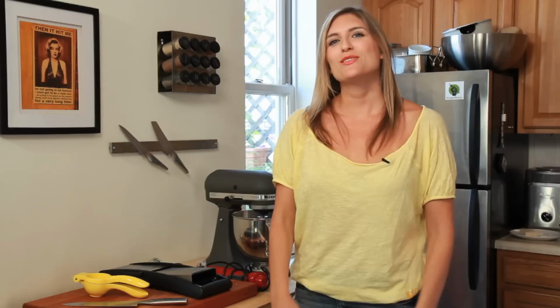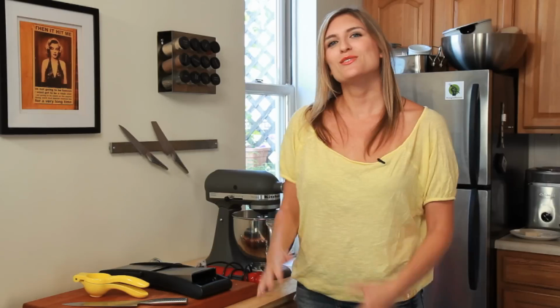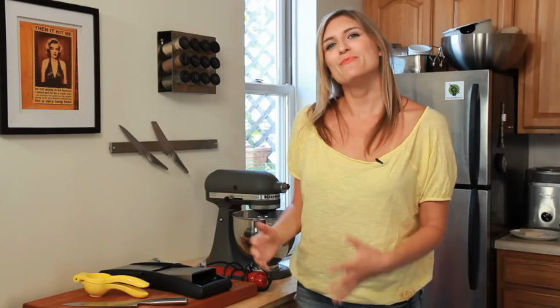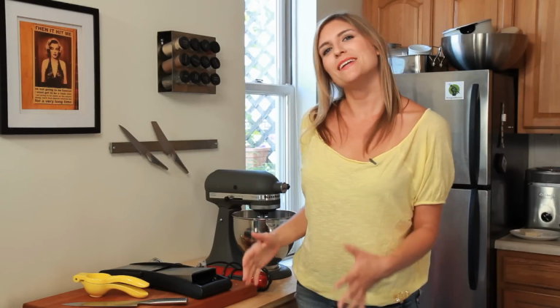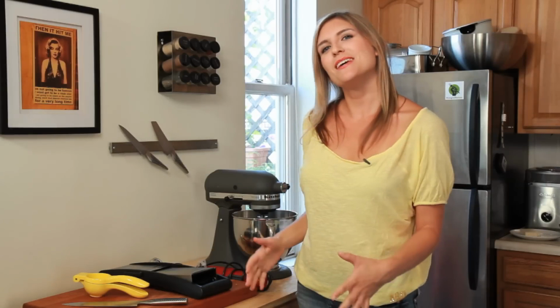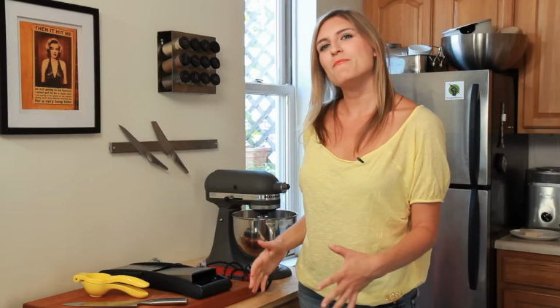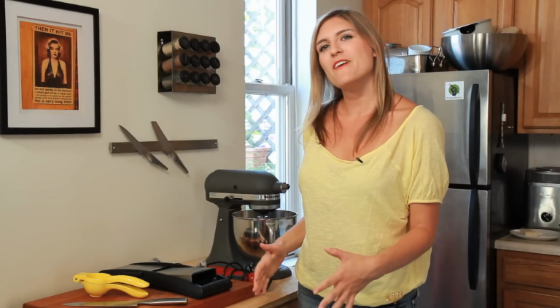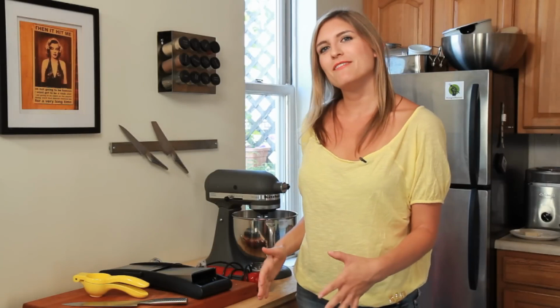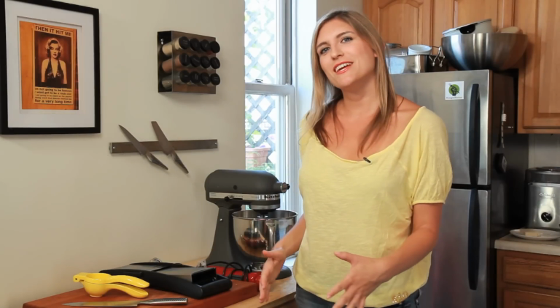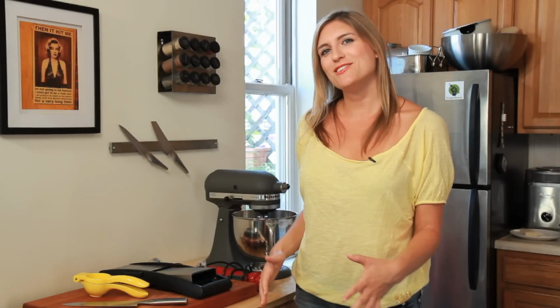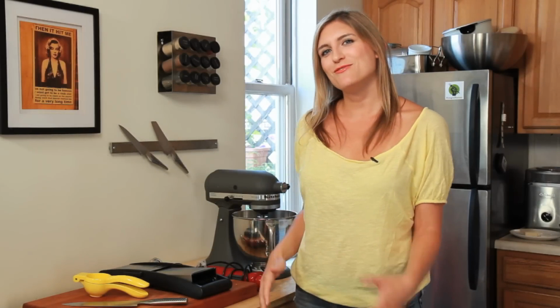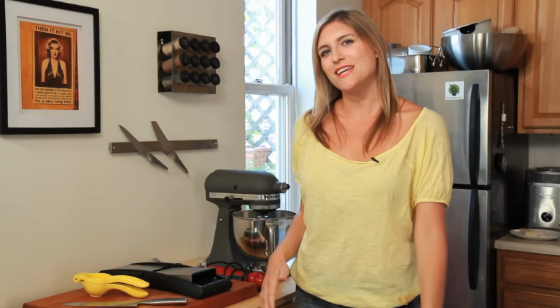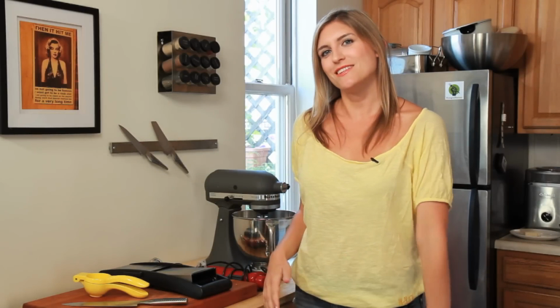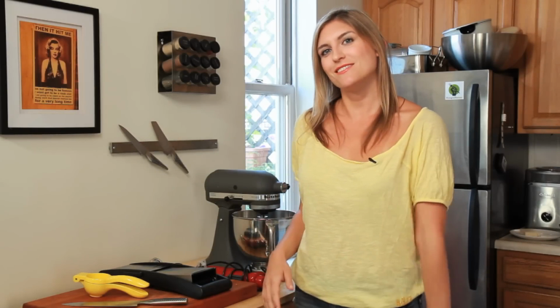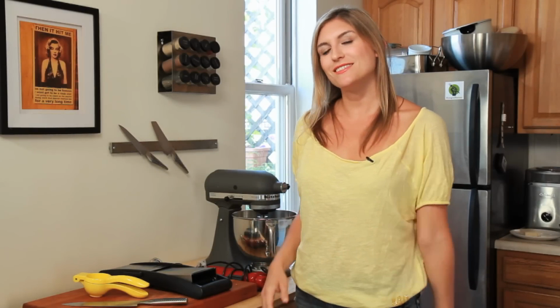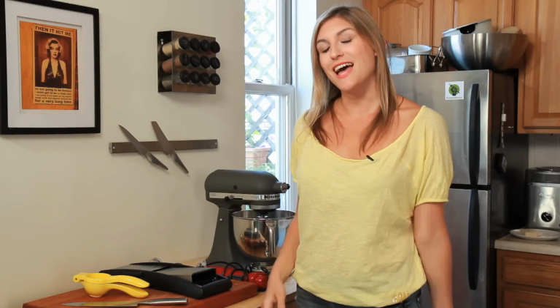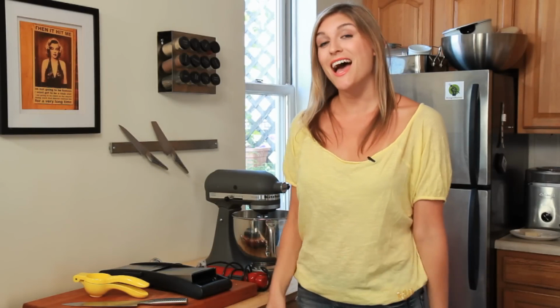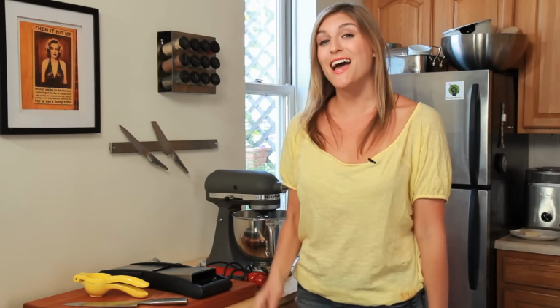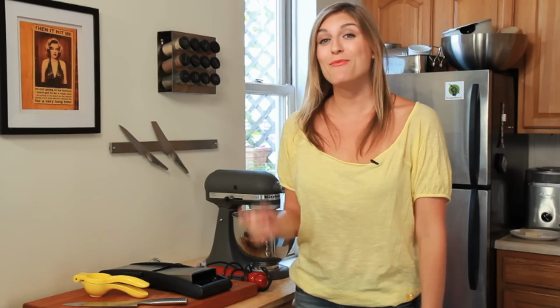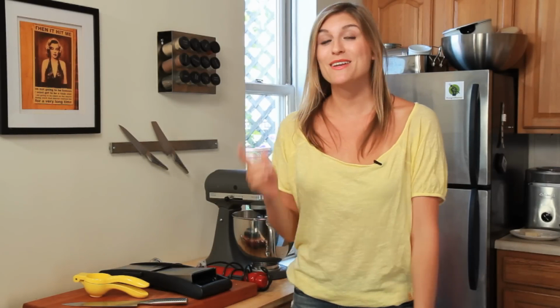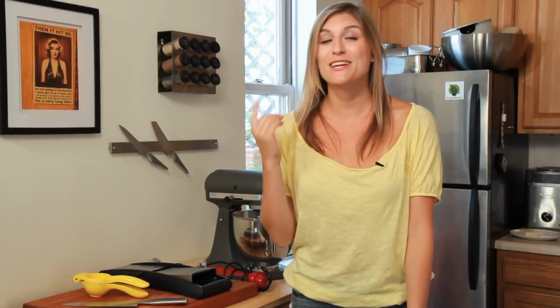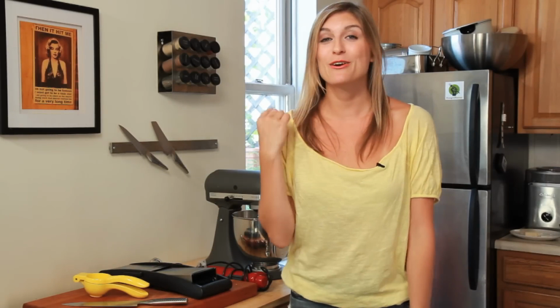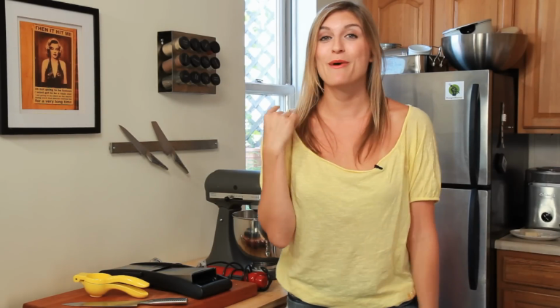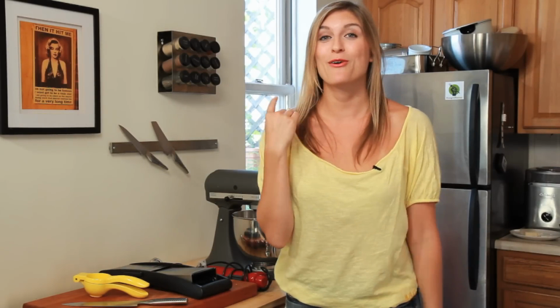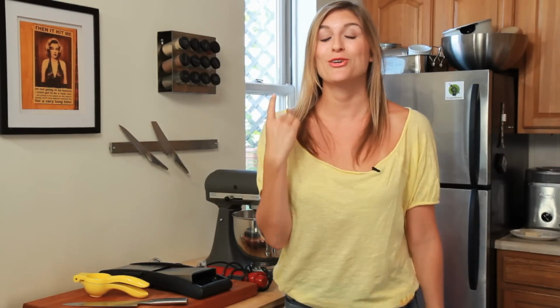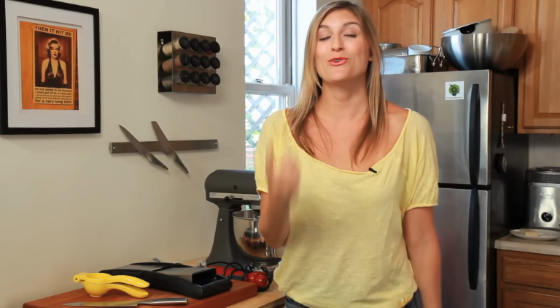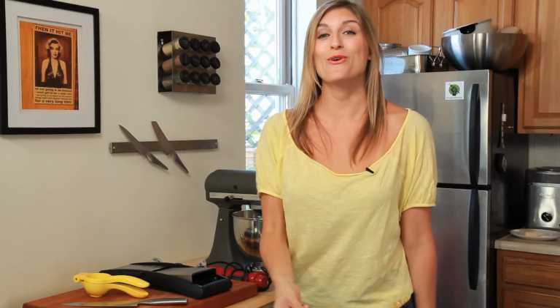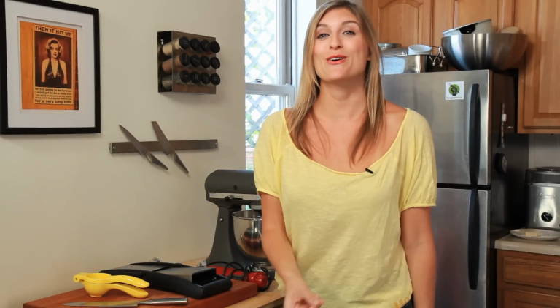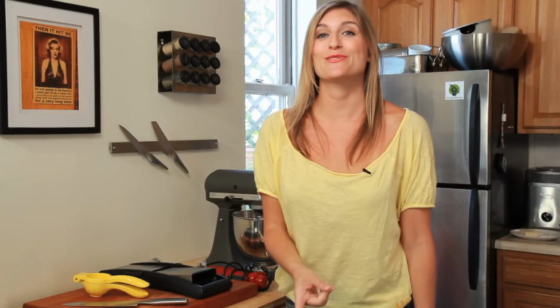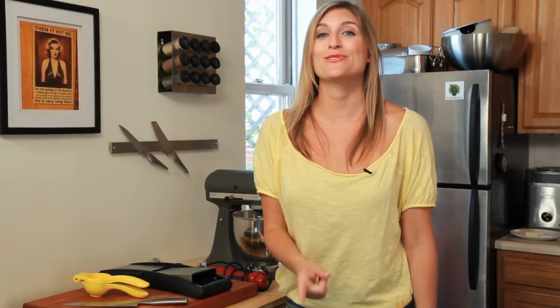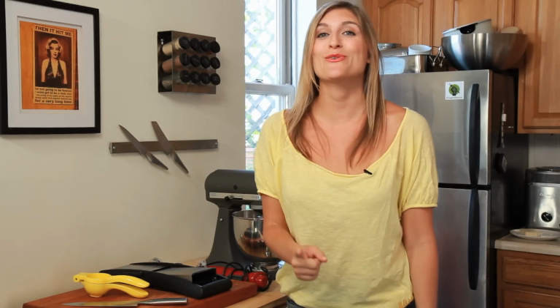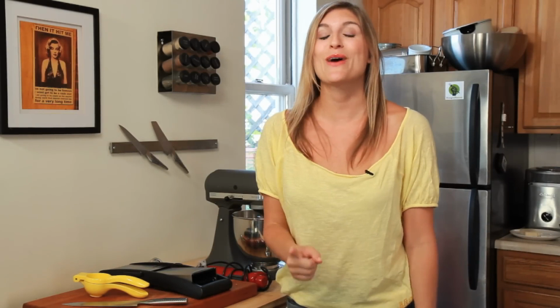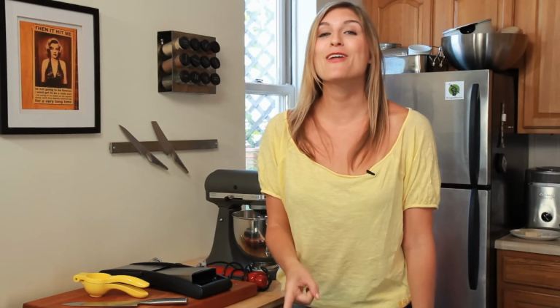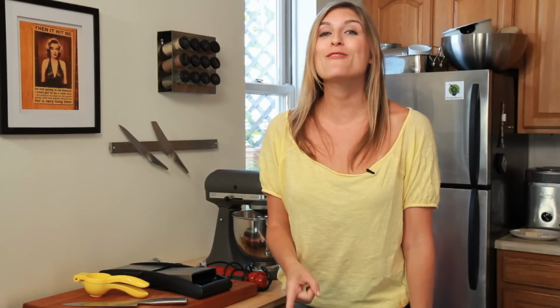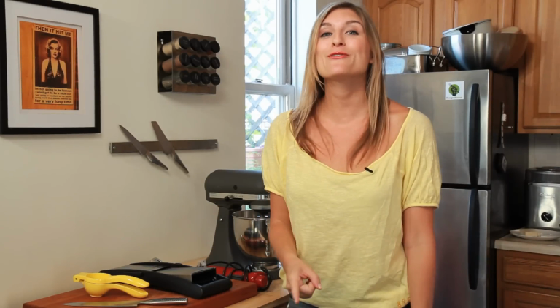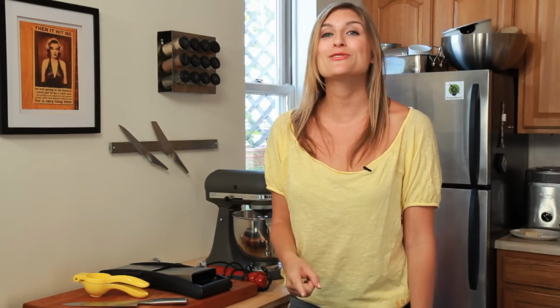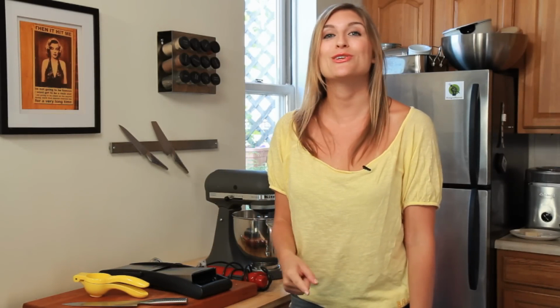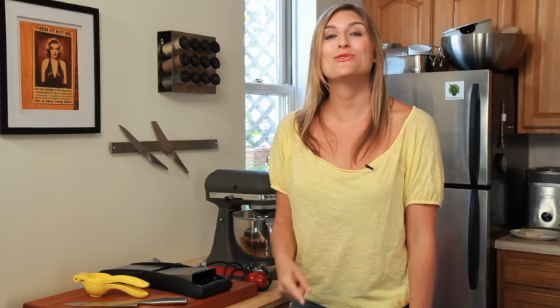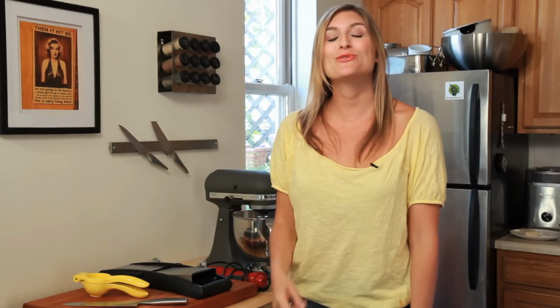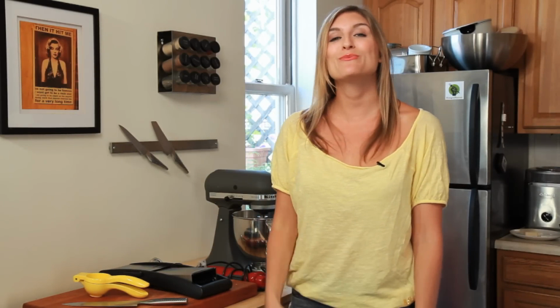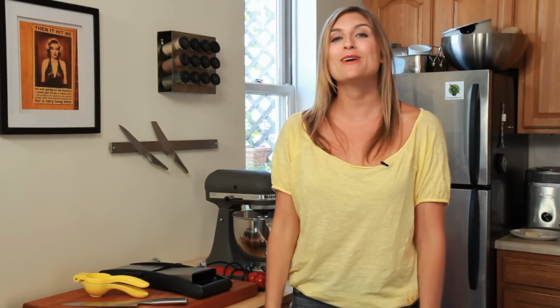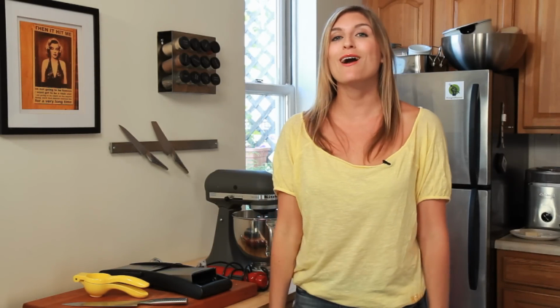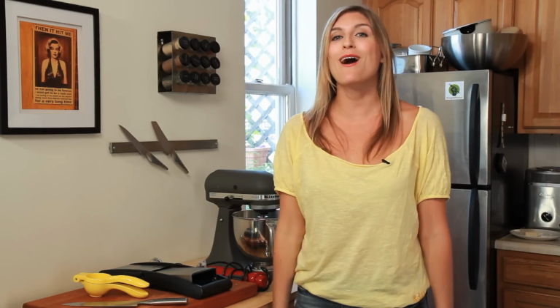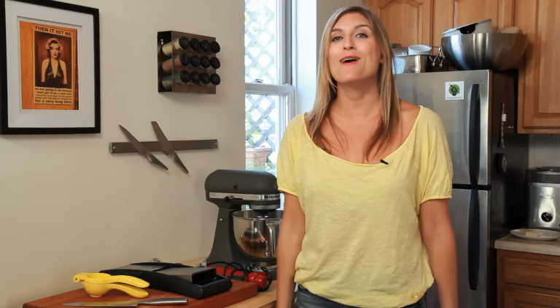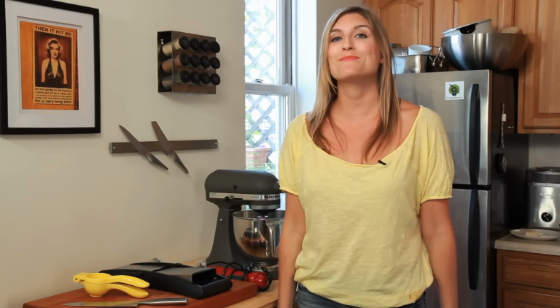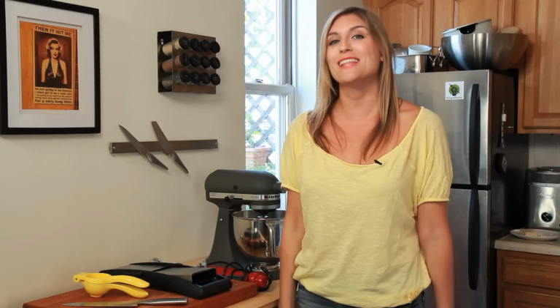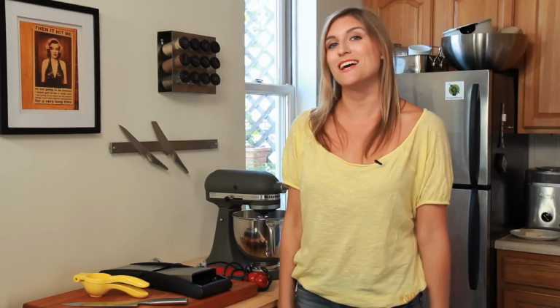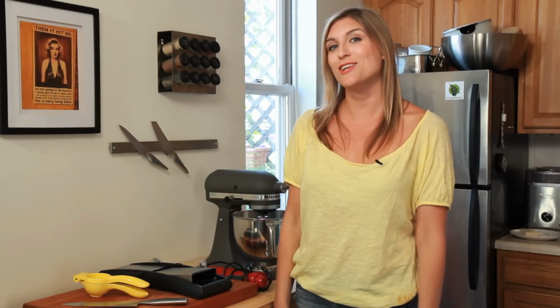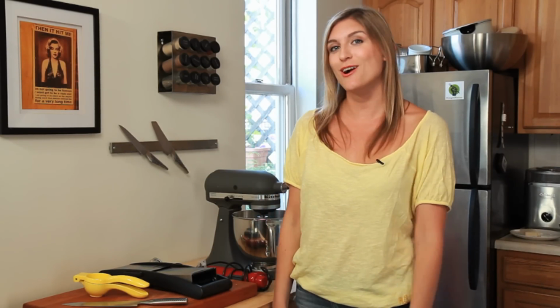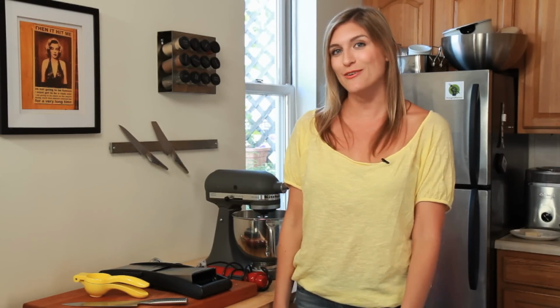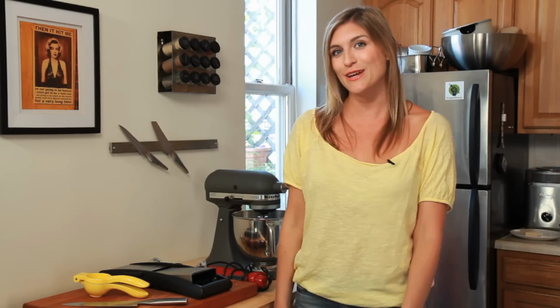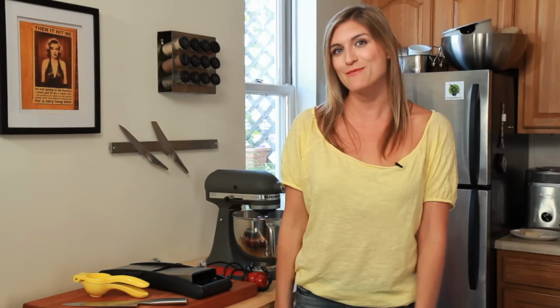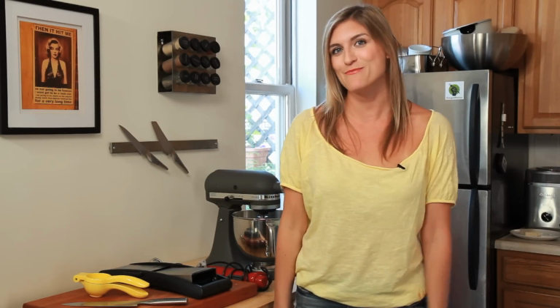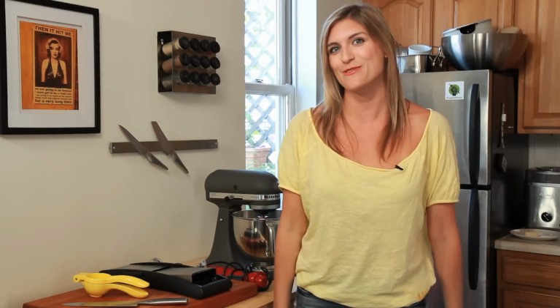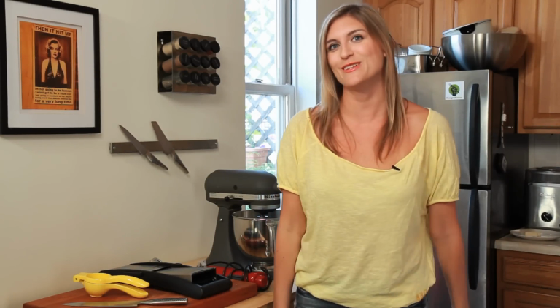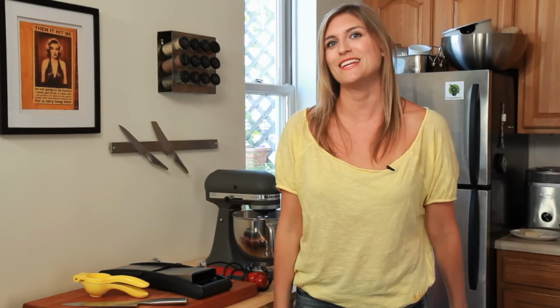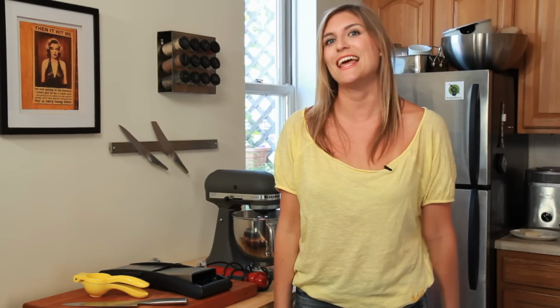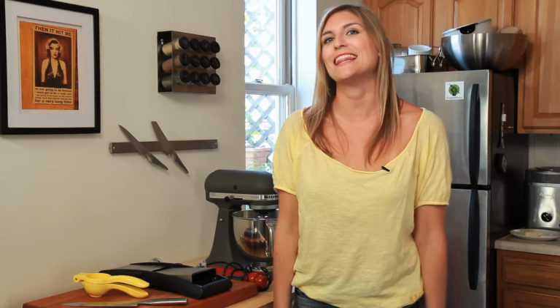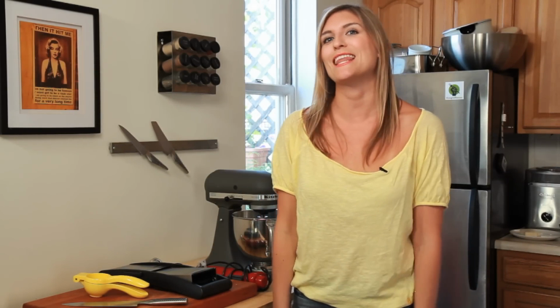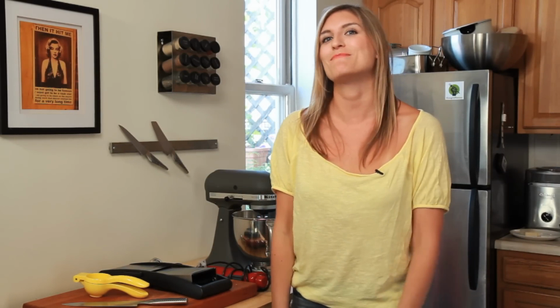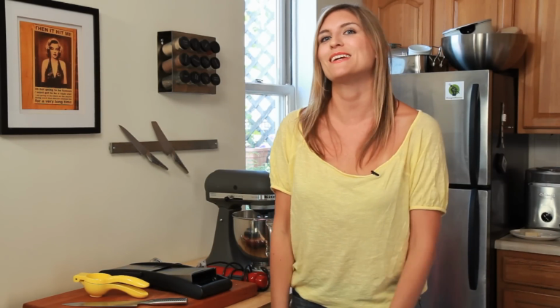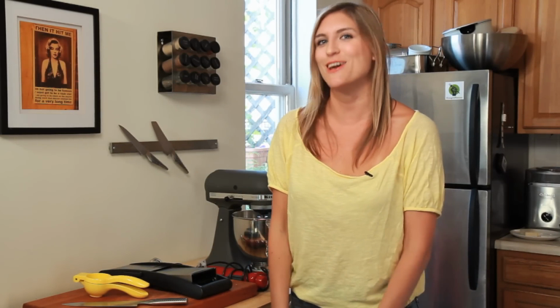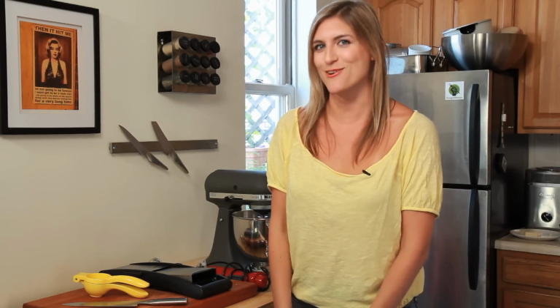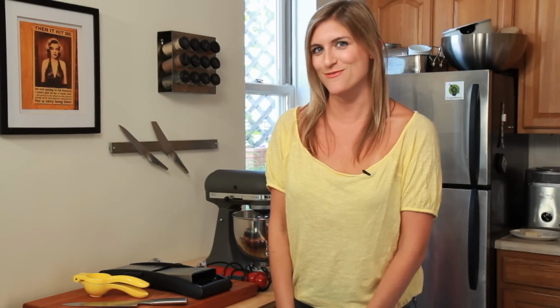So those are my top five kitchen utensils. I want to hear about yours, so head over to youtube.com/HungryInBrooklyn and let me know.